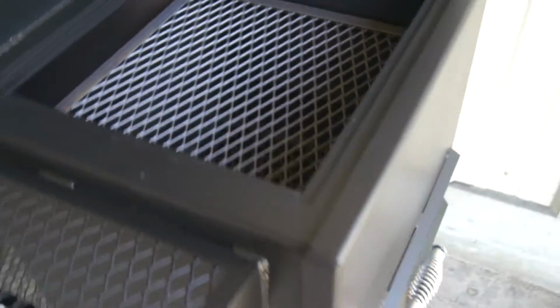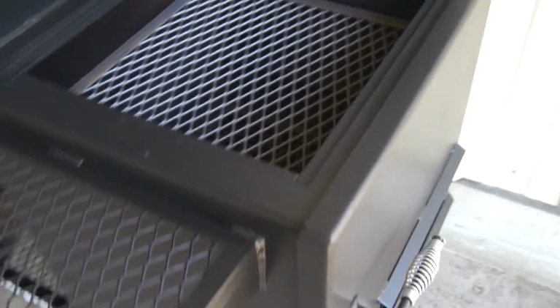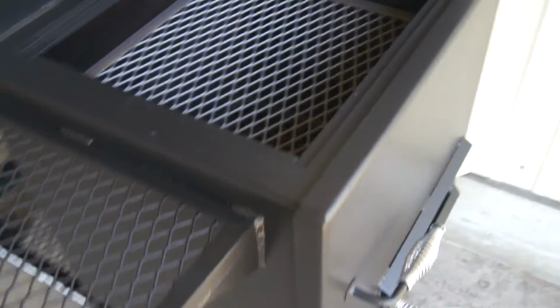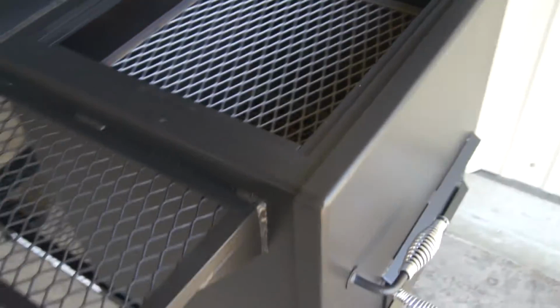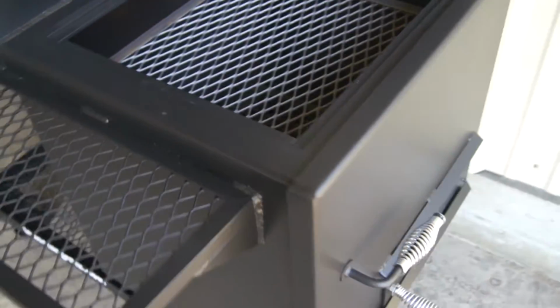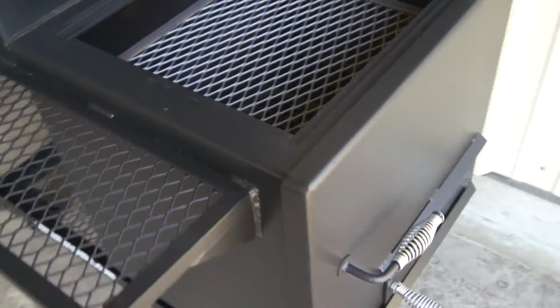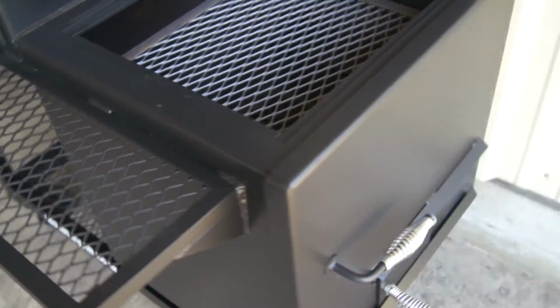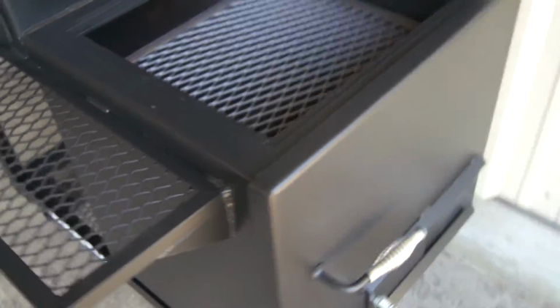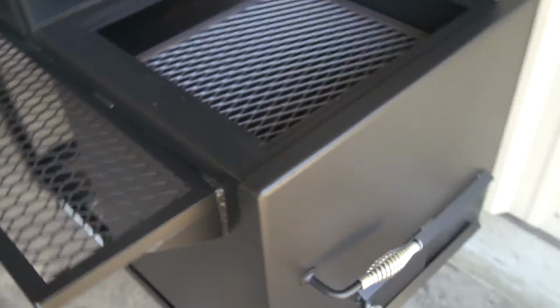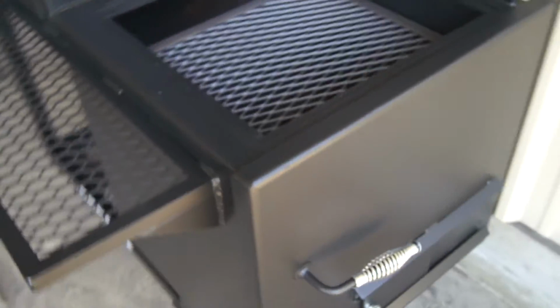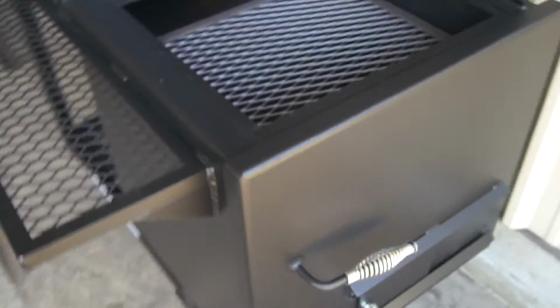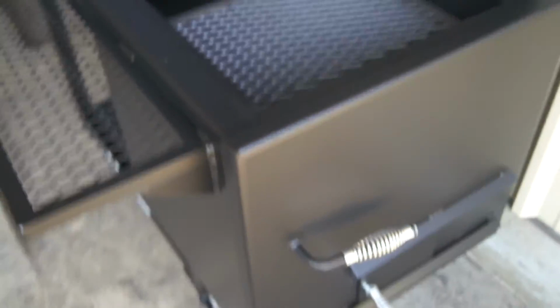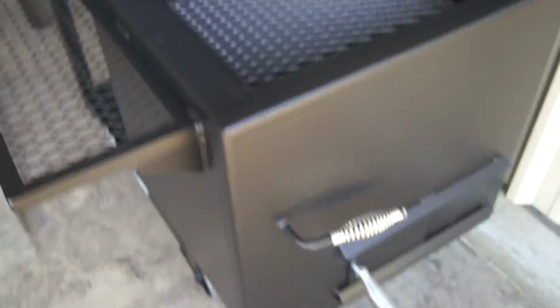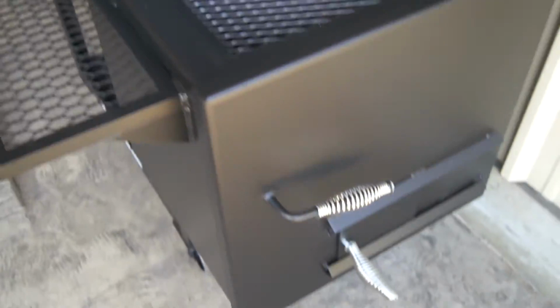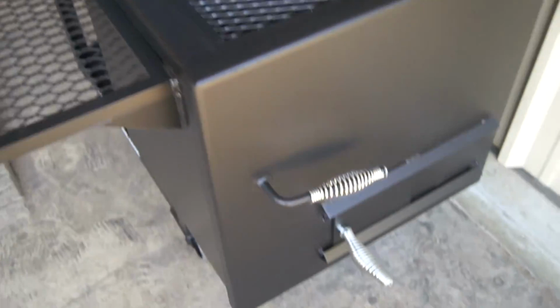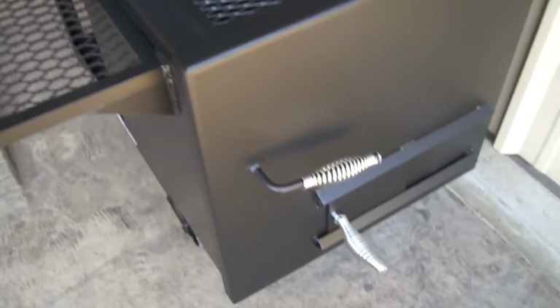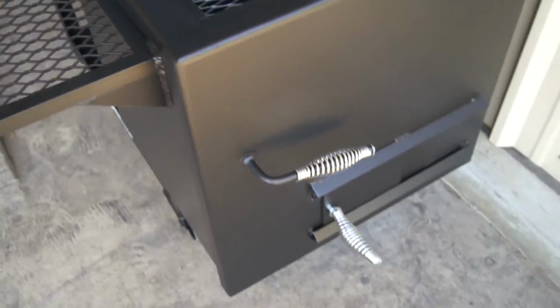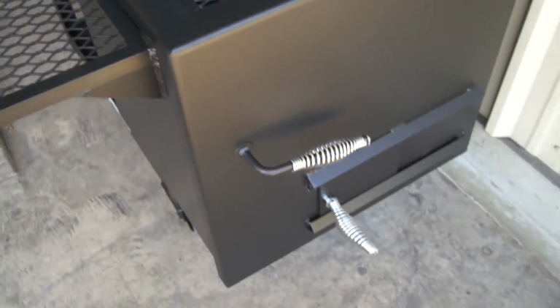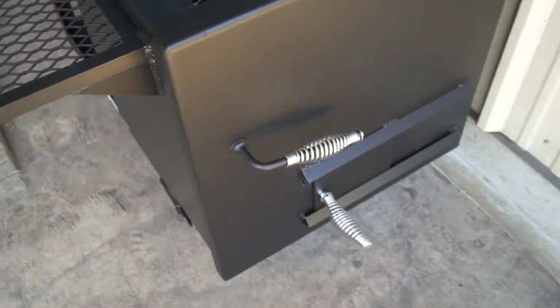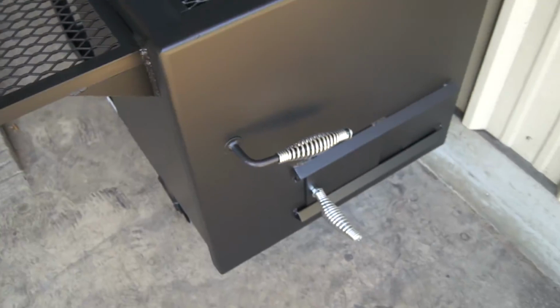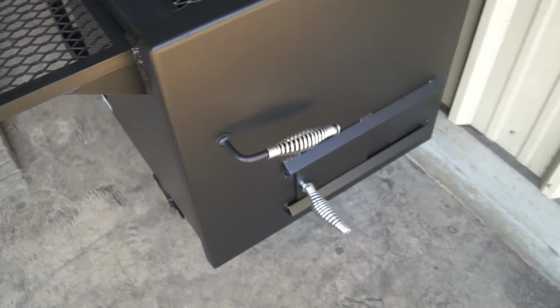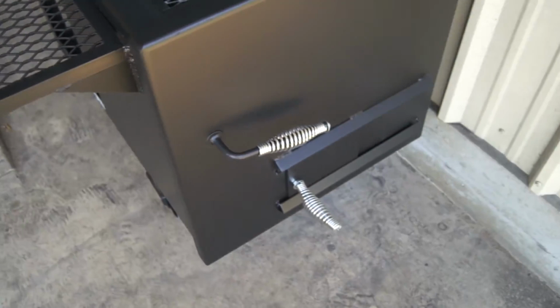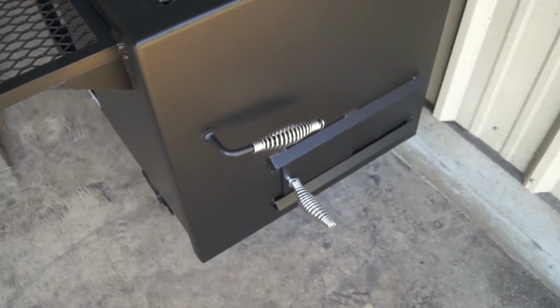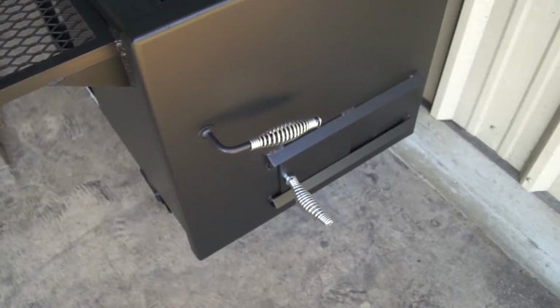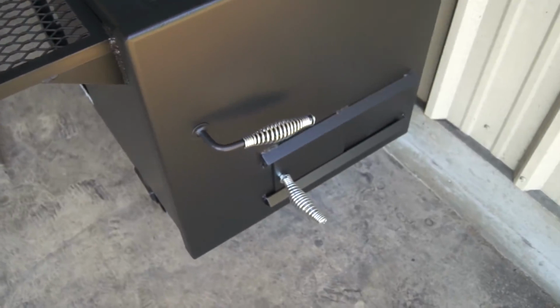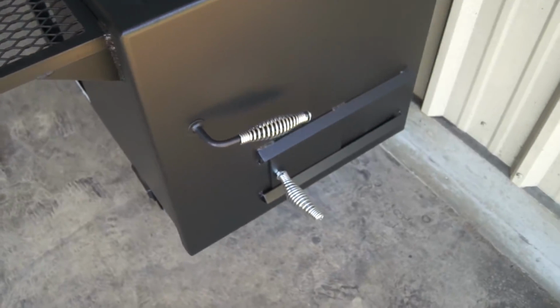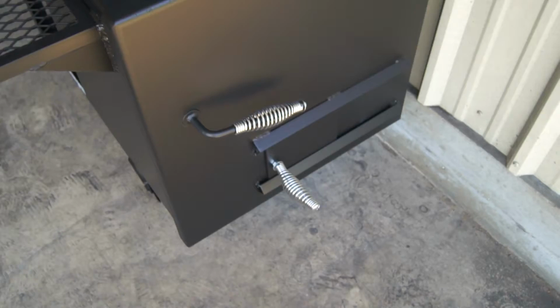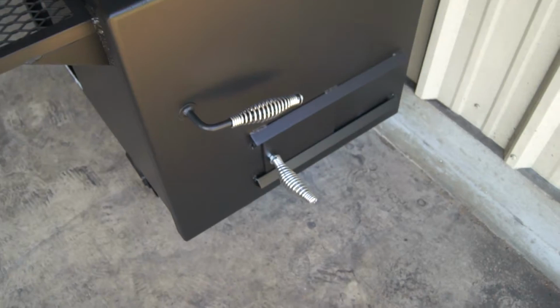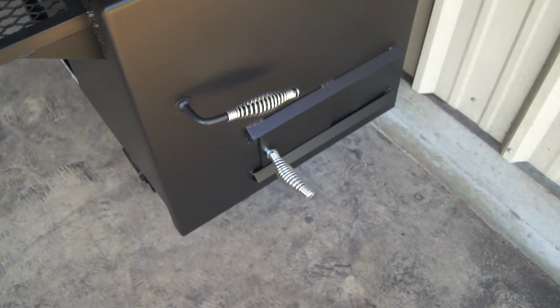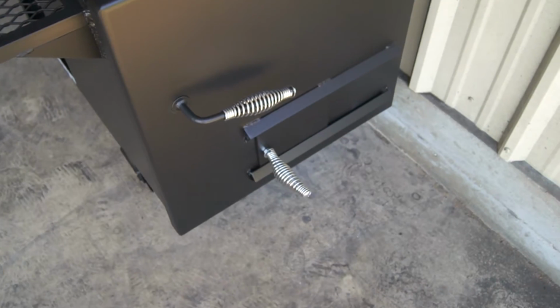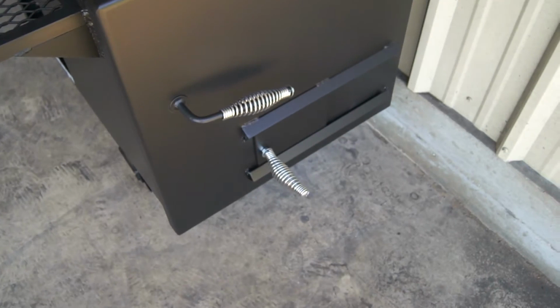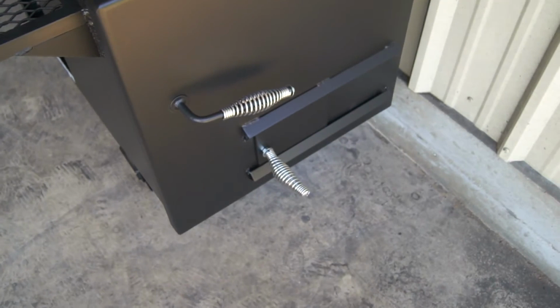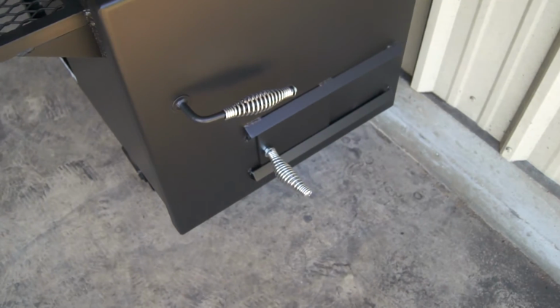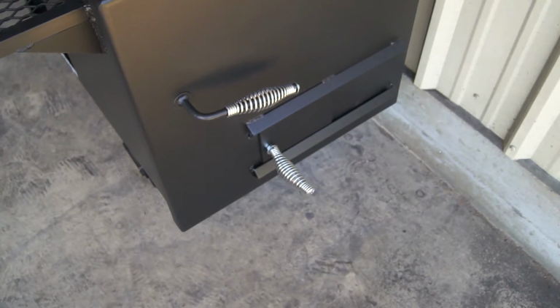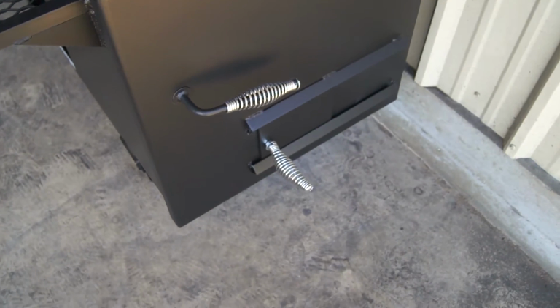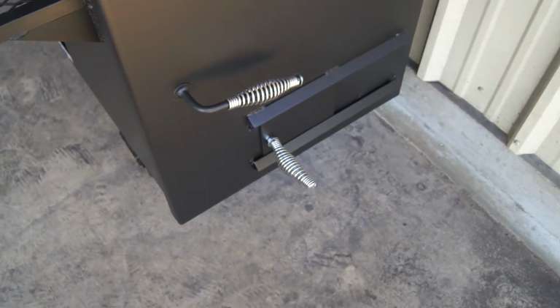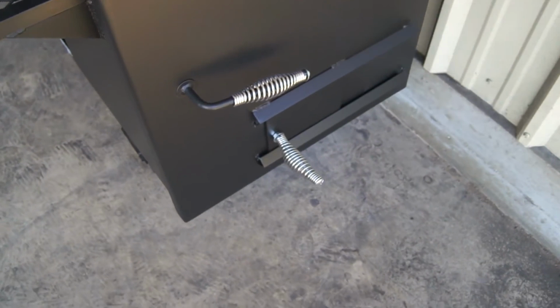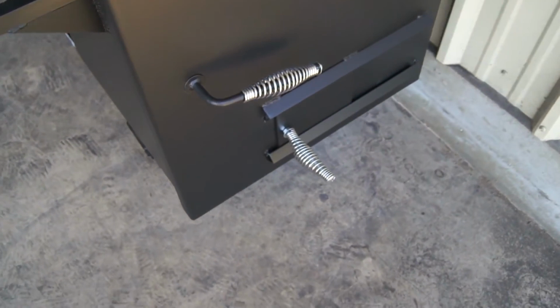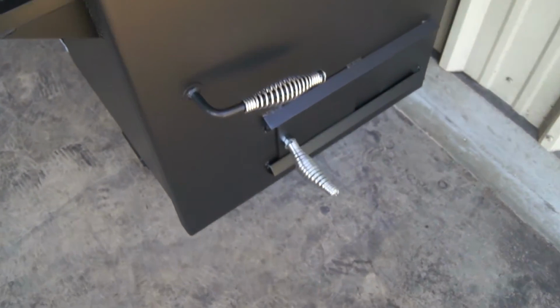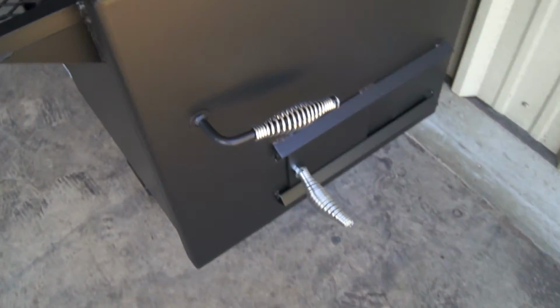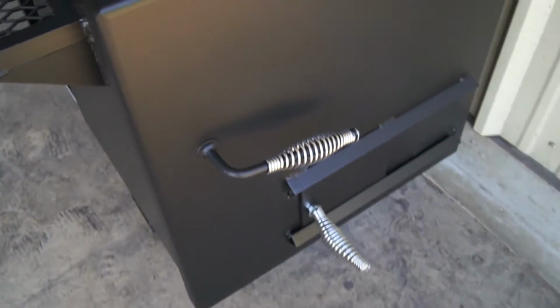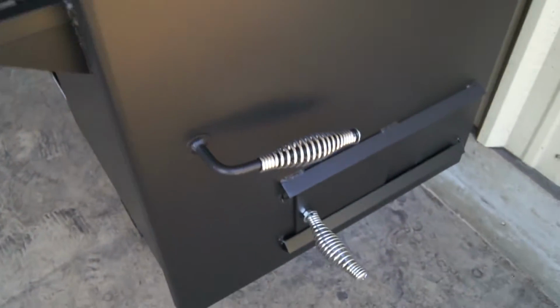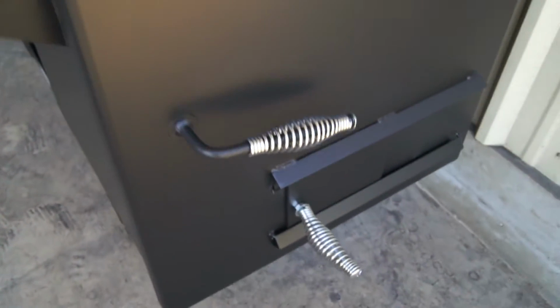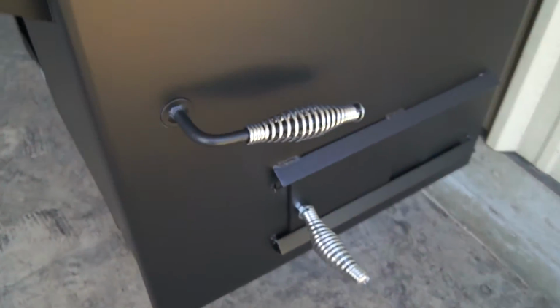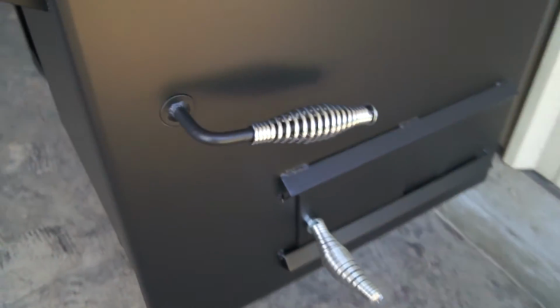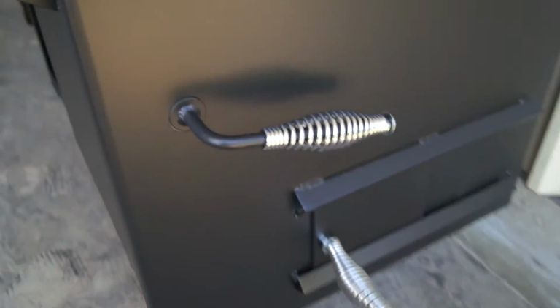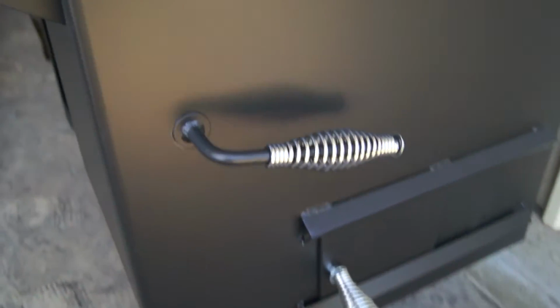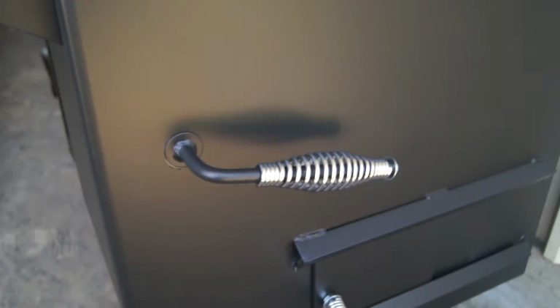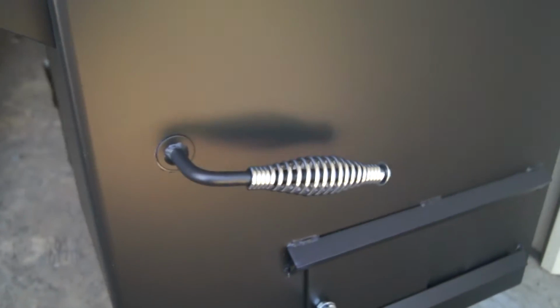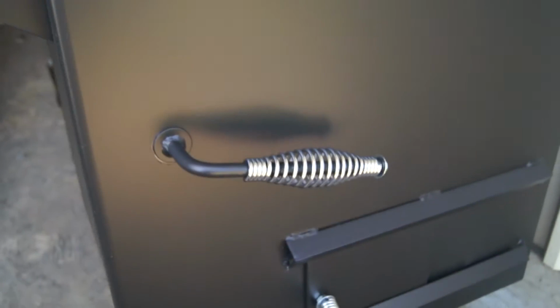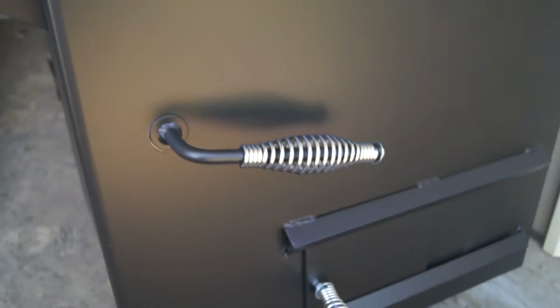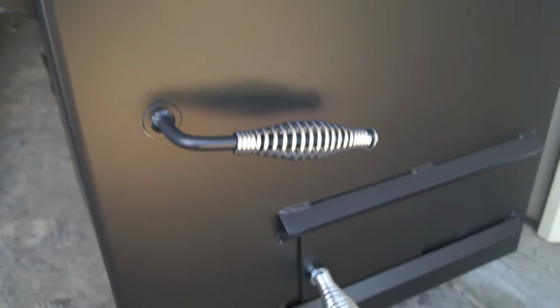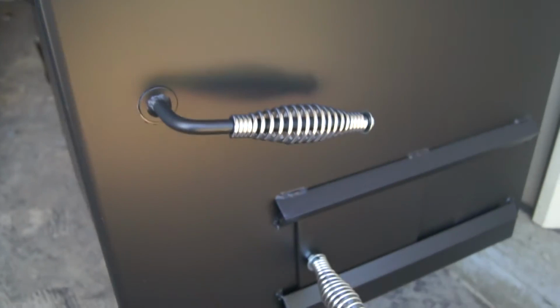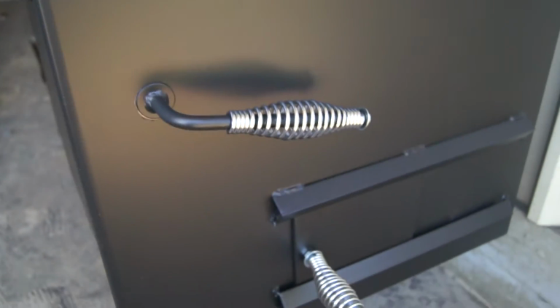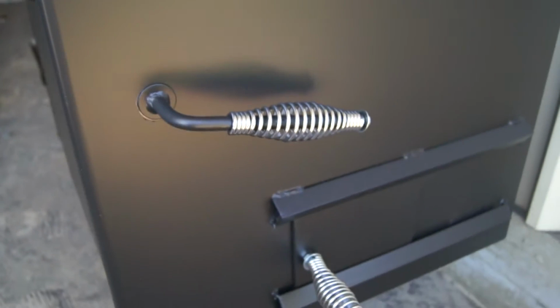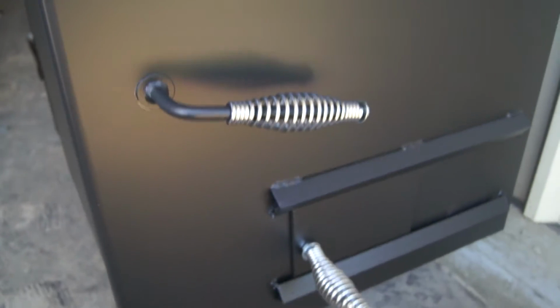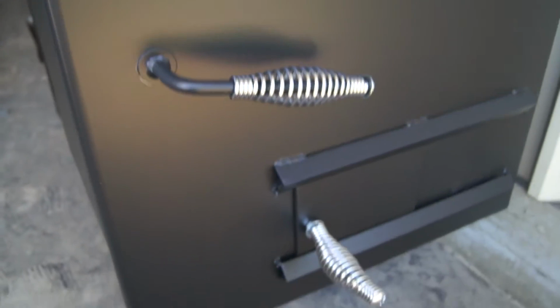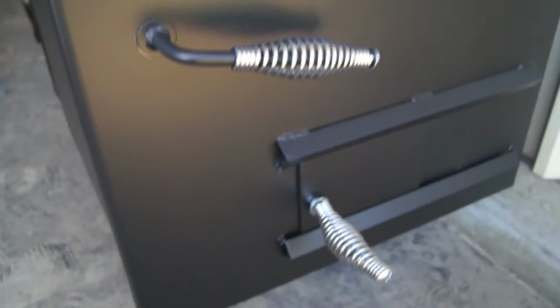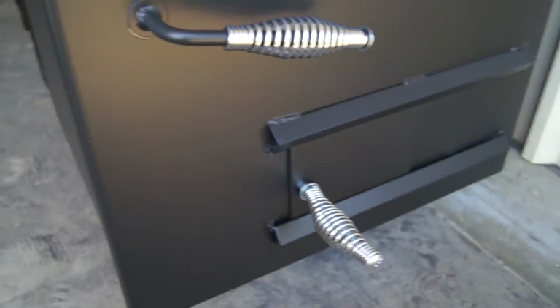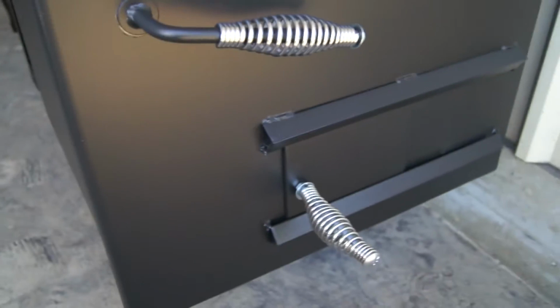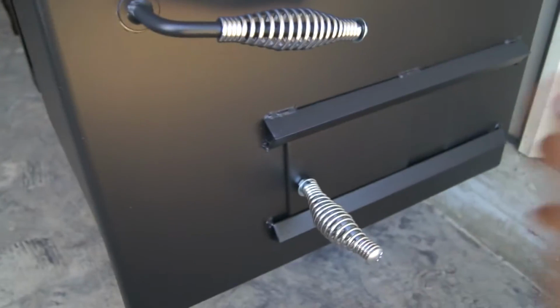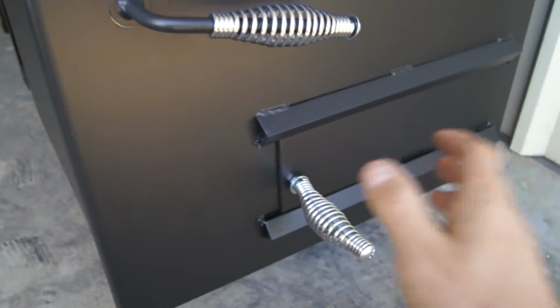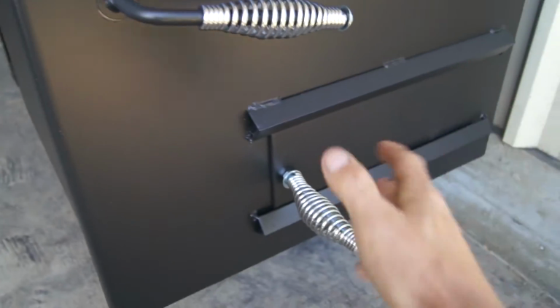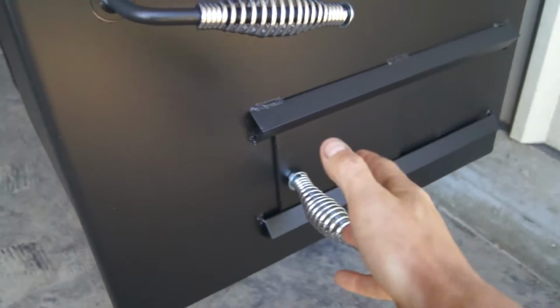Coming around here to the back side — cool touch handle on your damper valve, cool touch handle on your door latch.